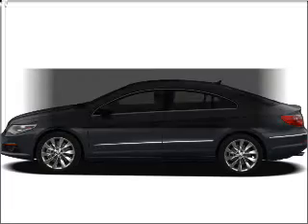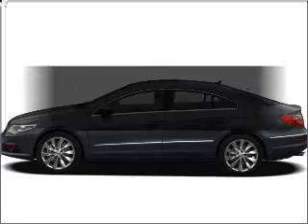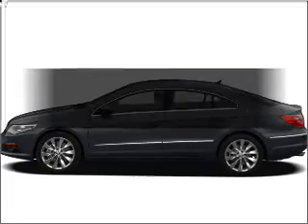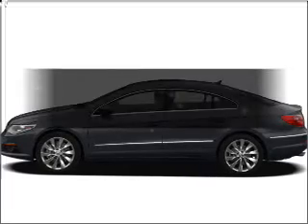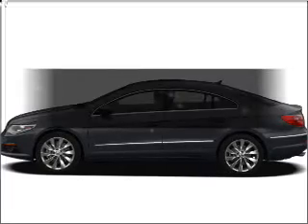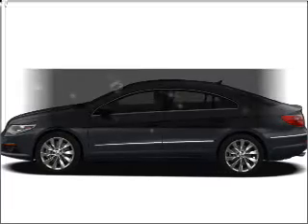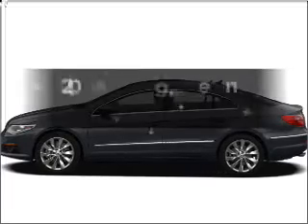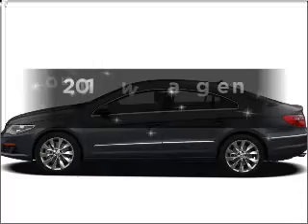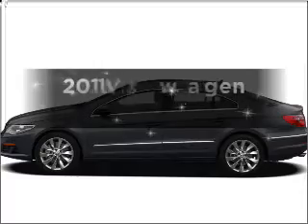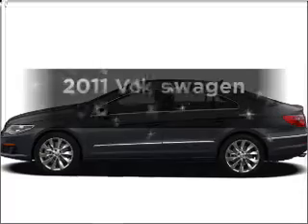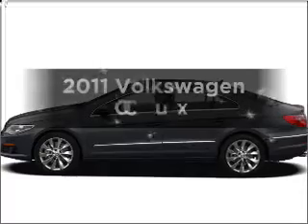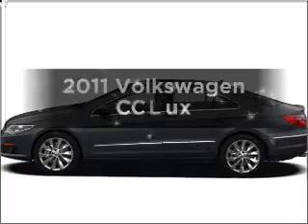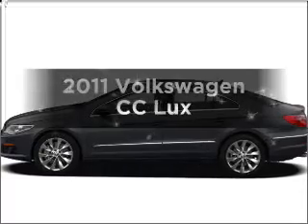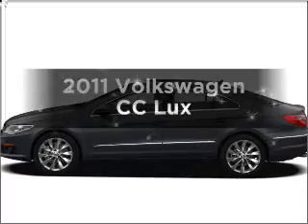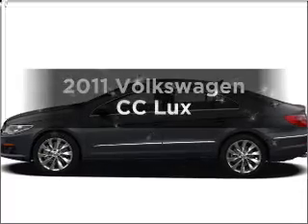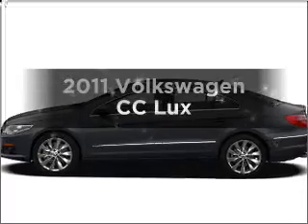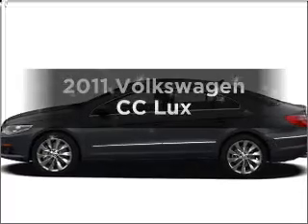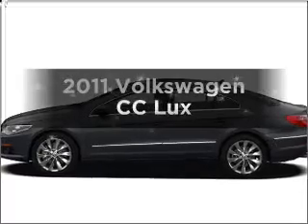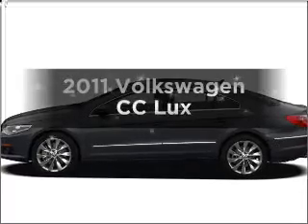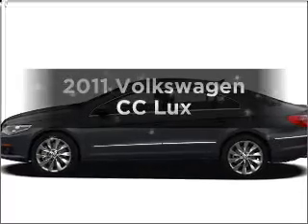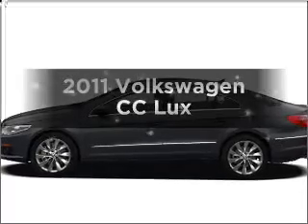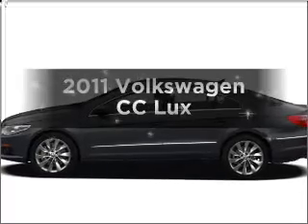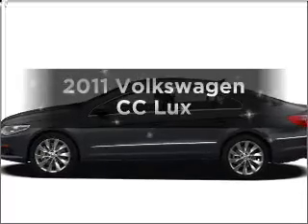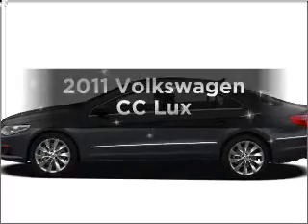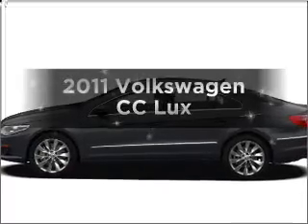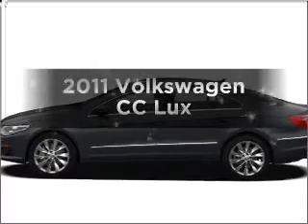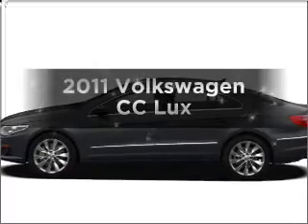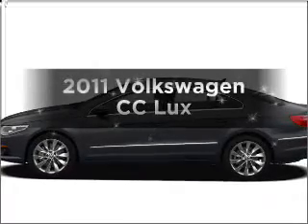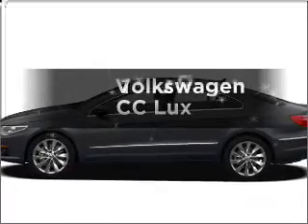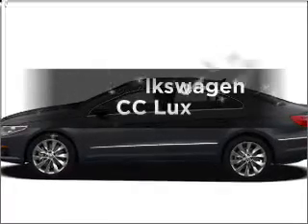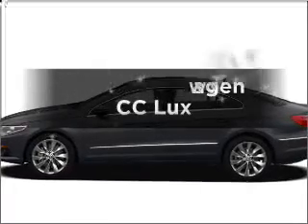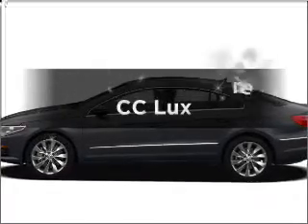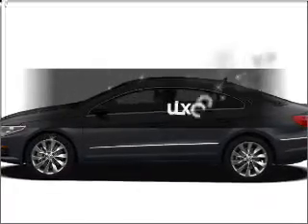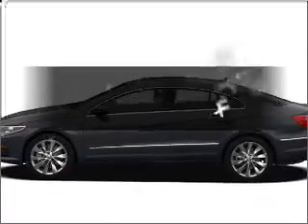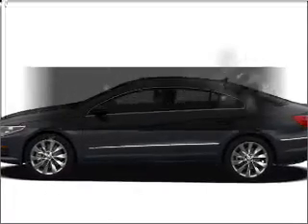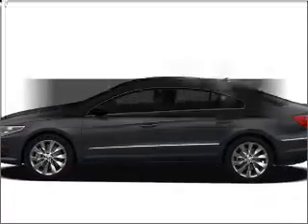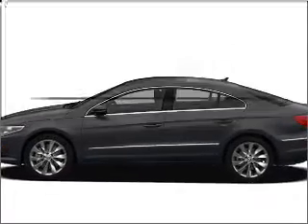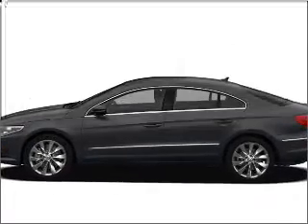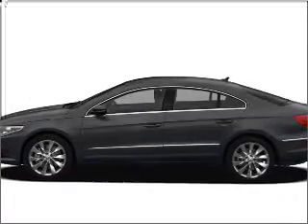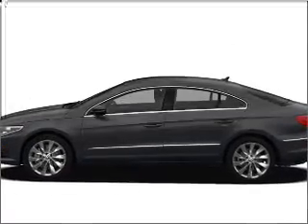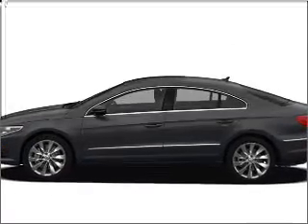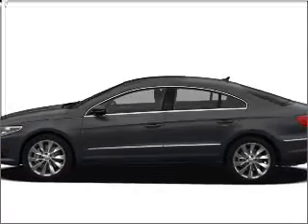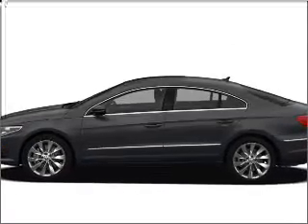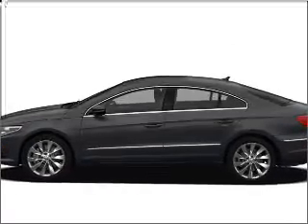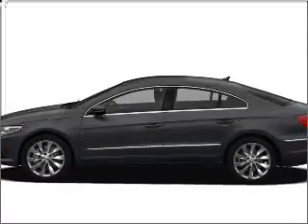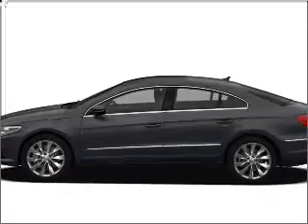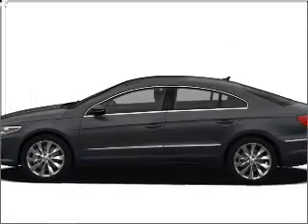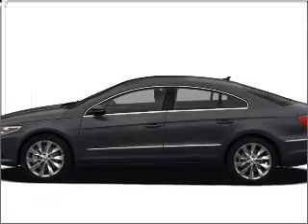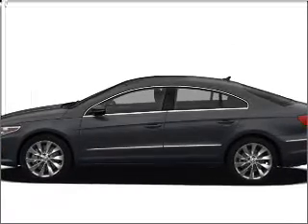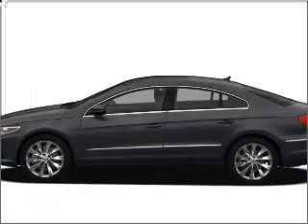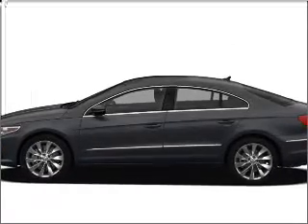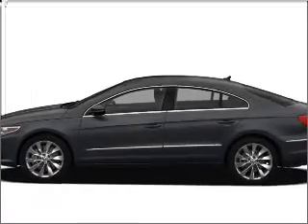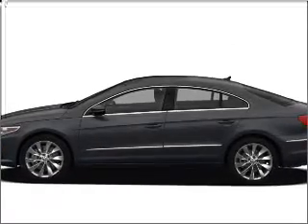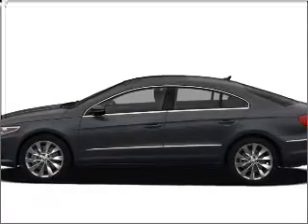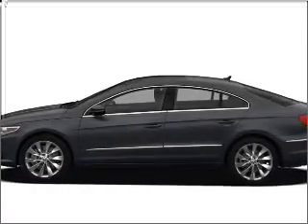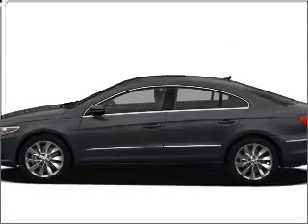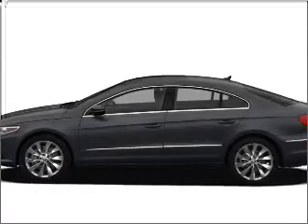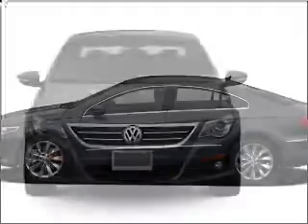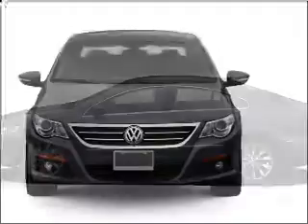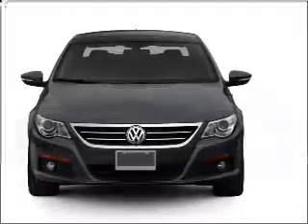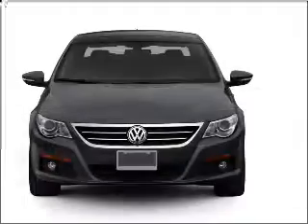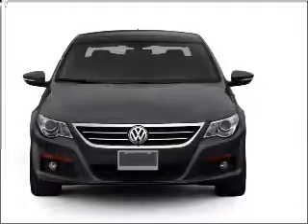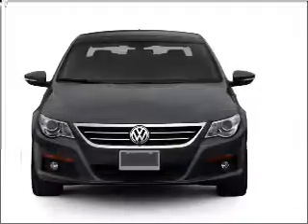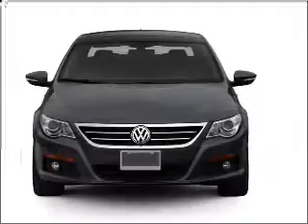Presenting the 2011 Volkswagen CC, everything you need under one roof with this great vehicle.